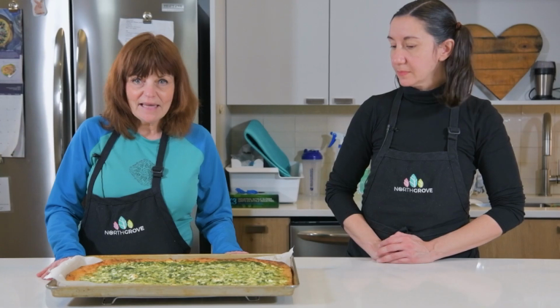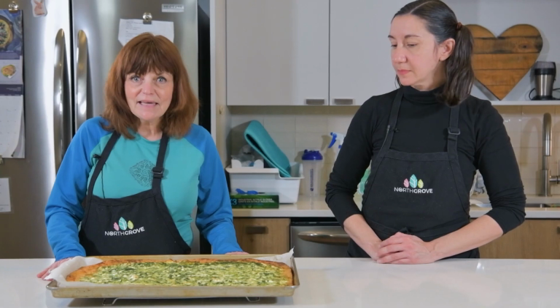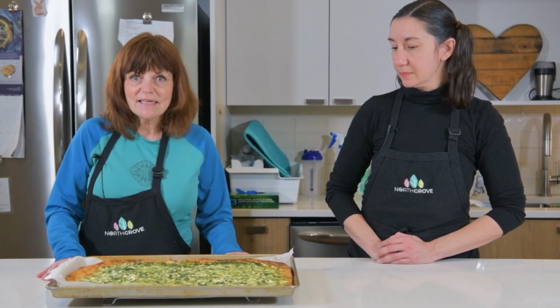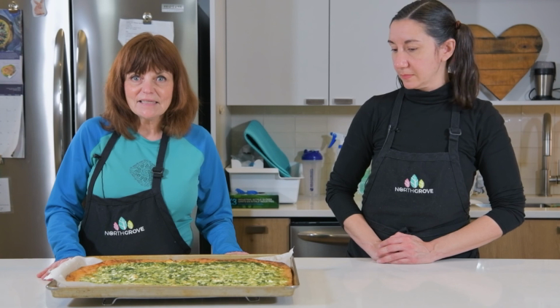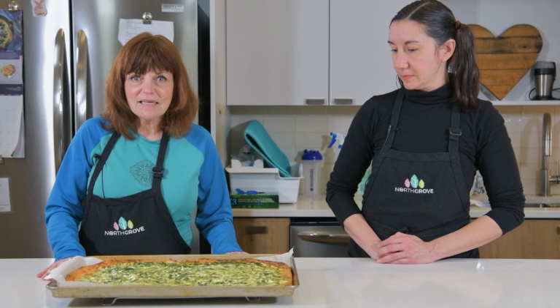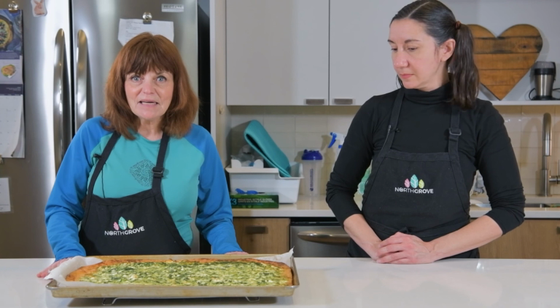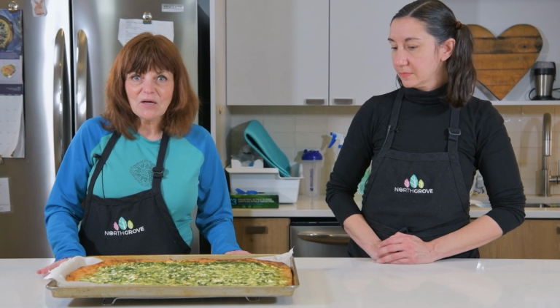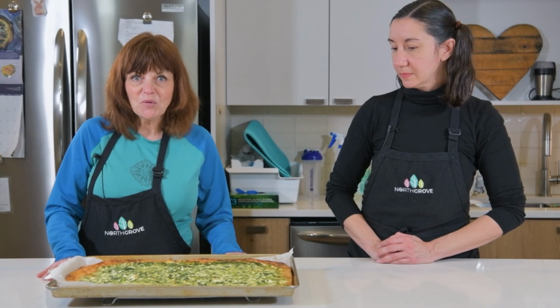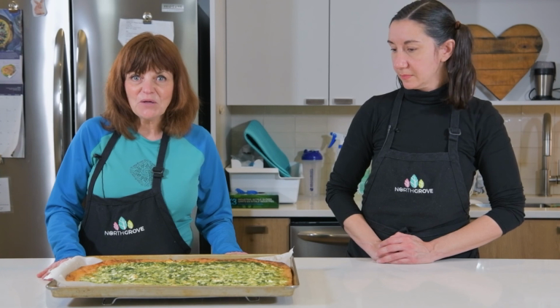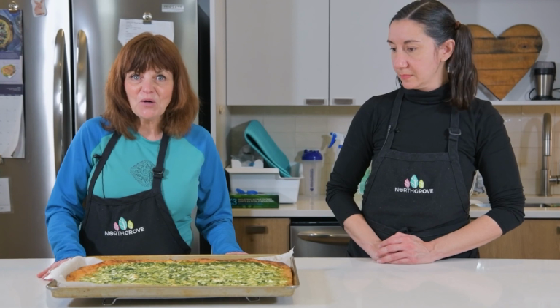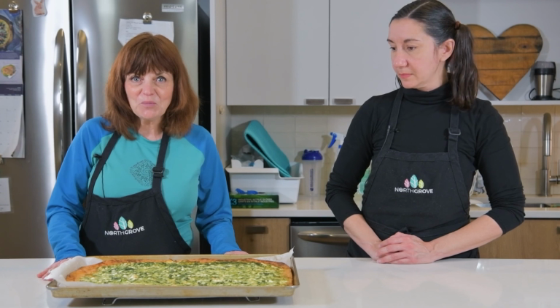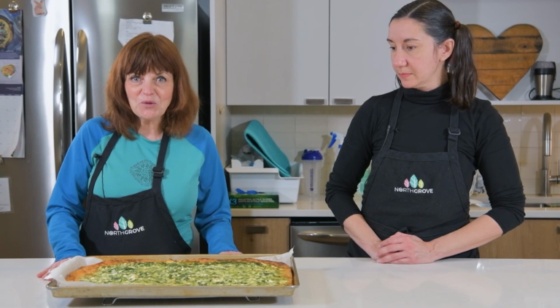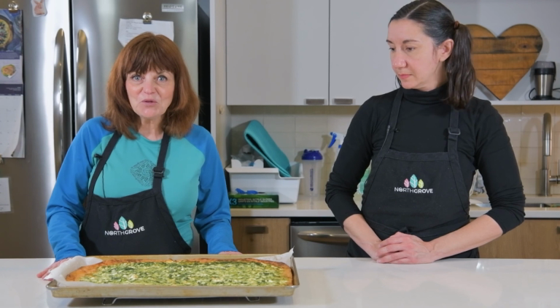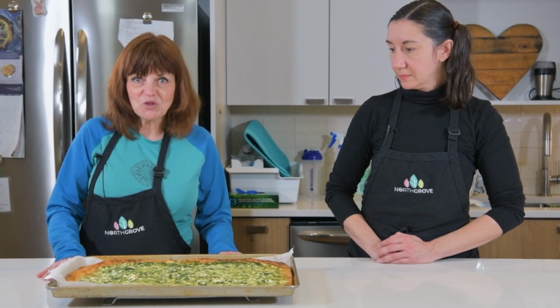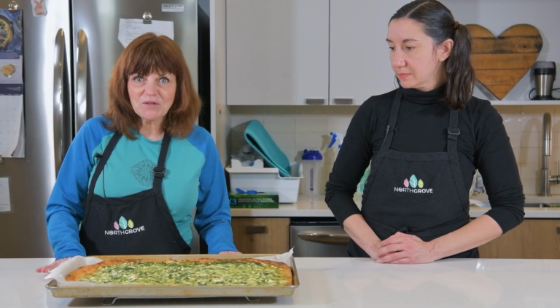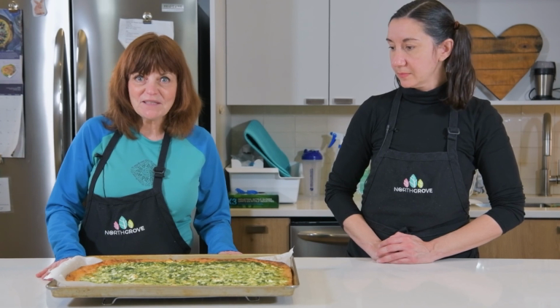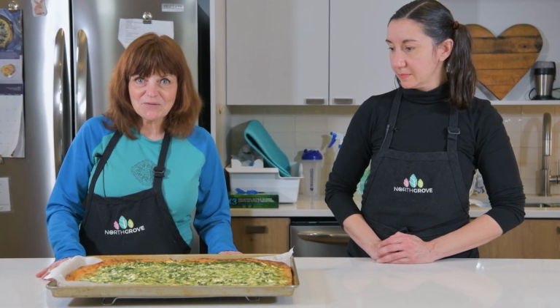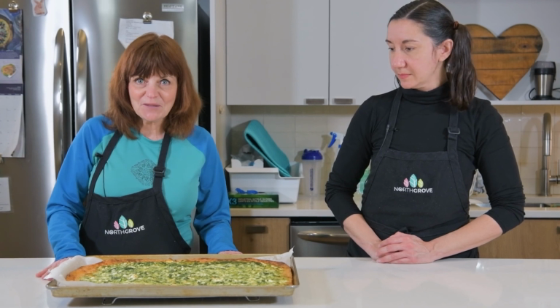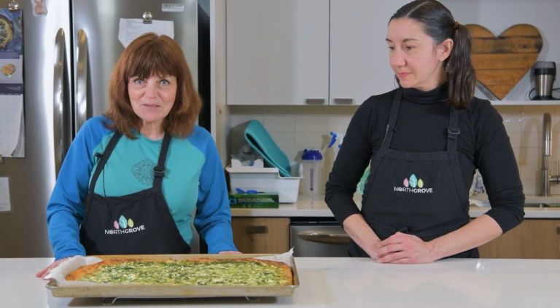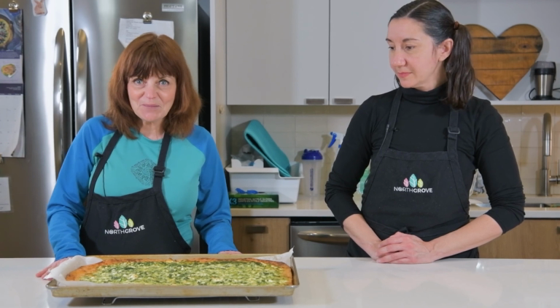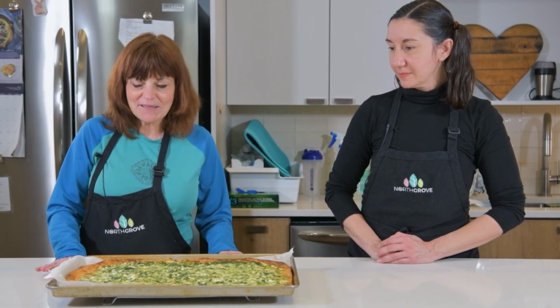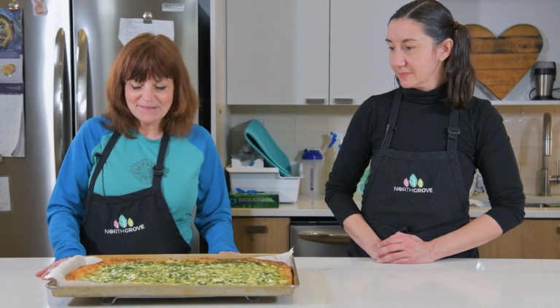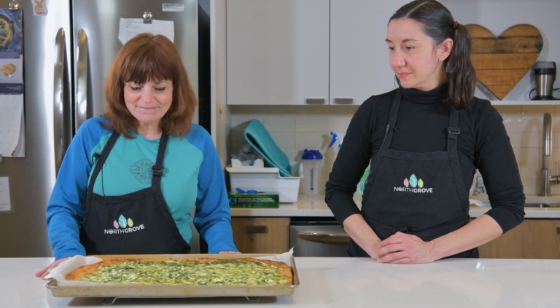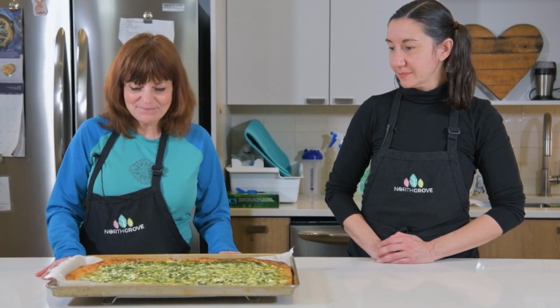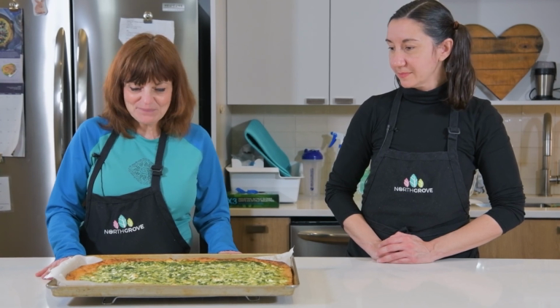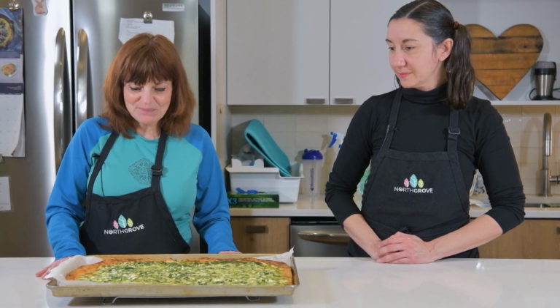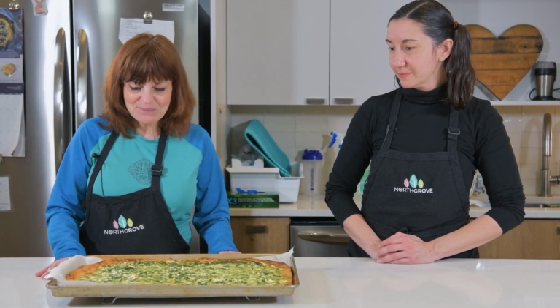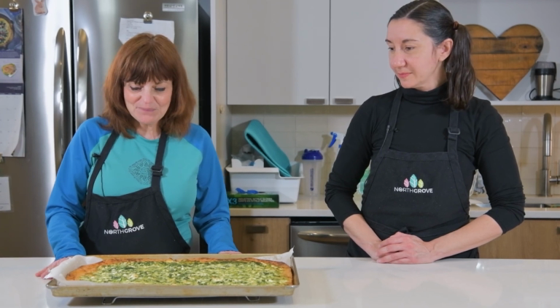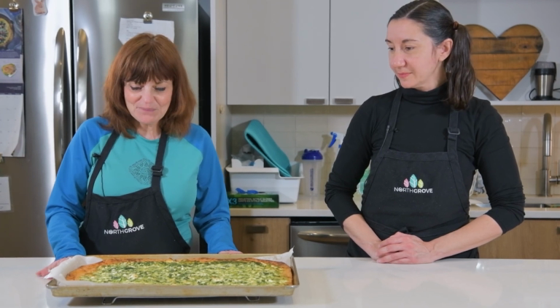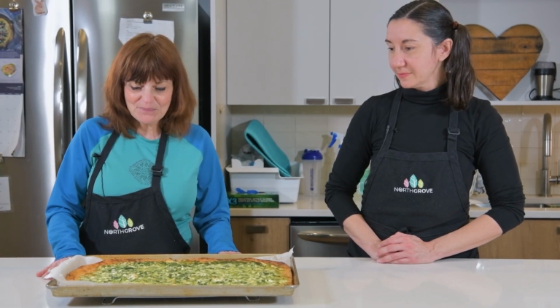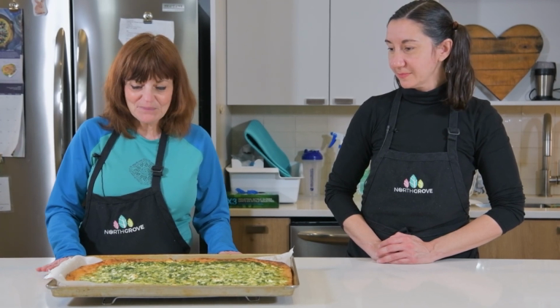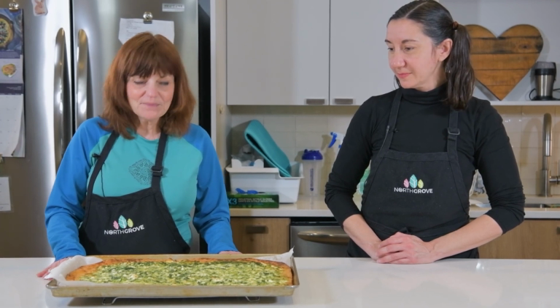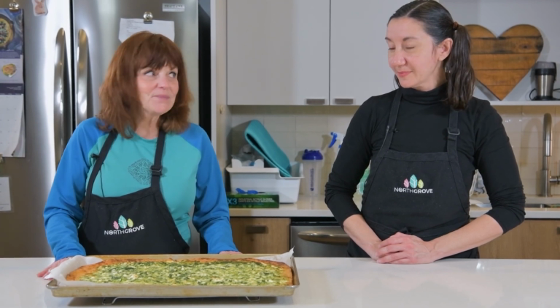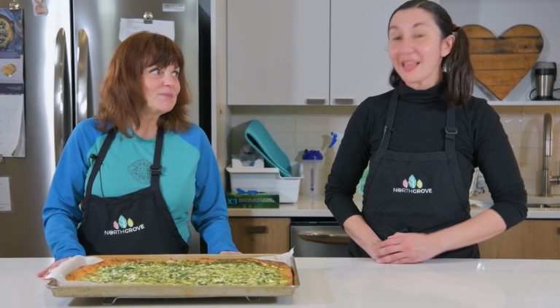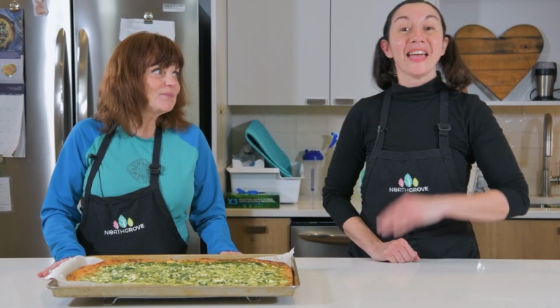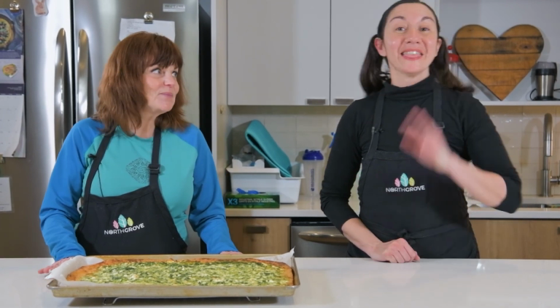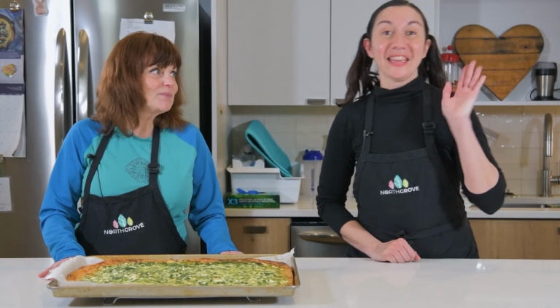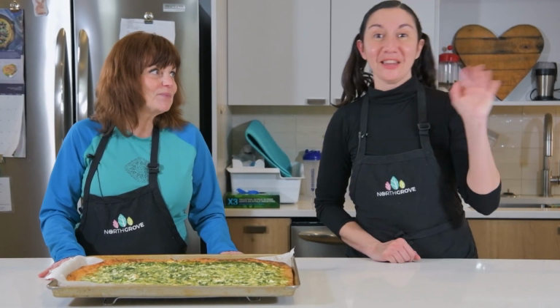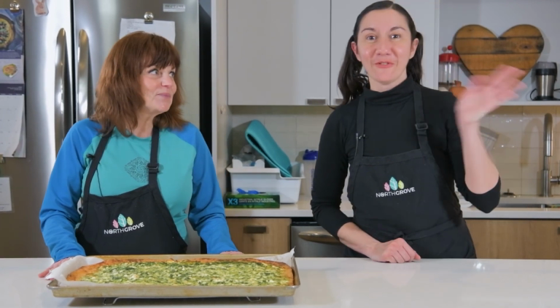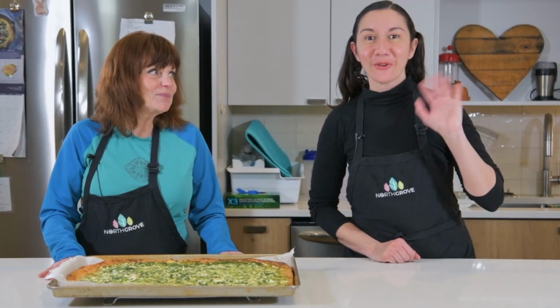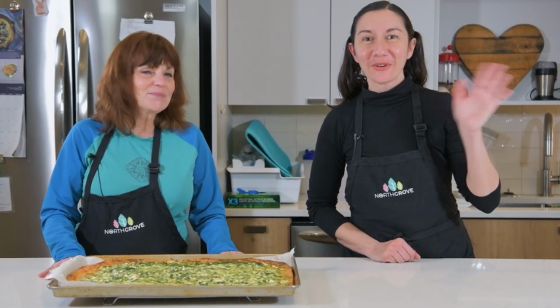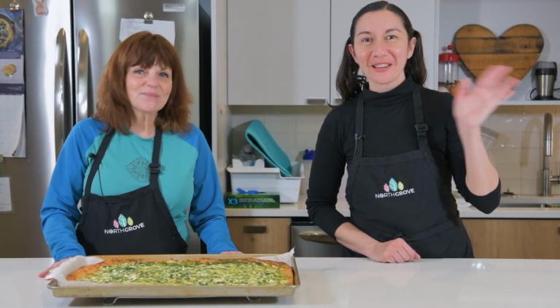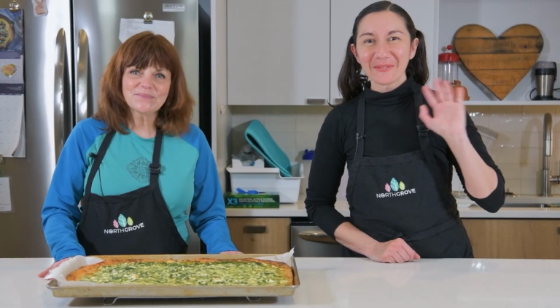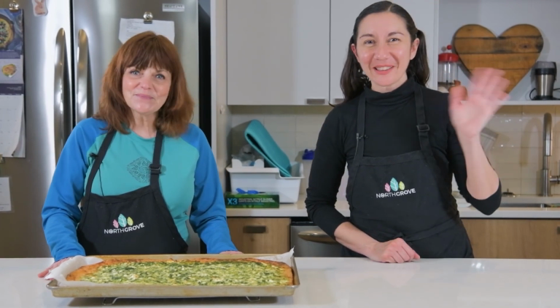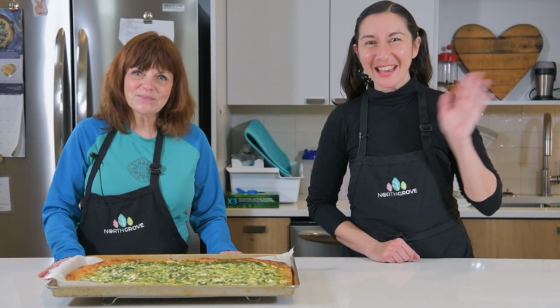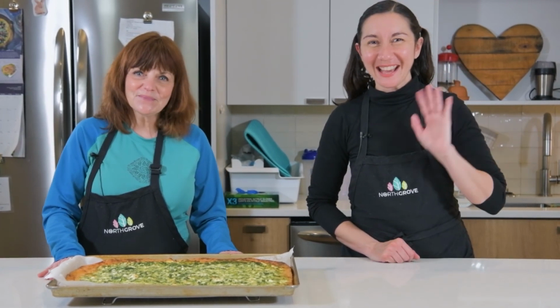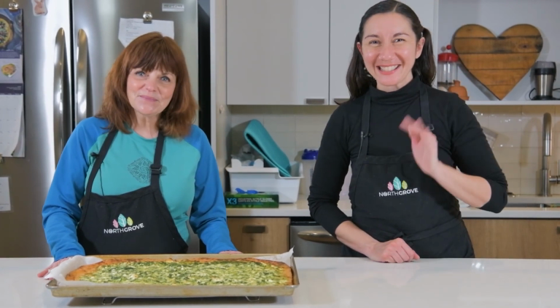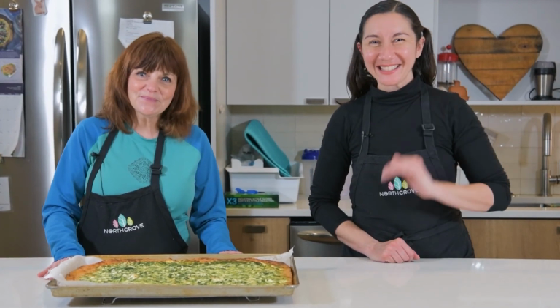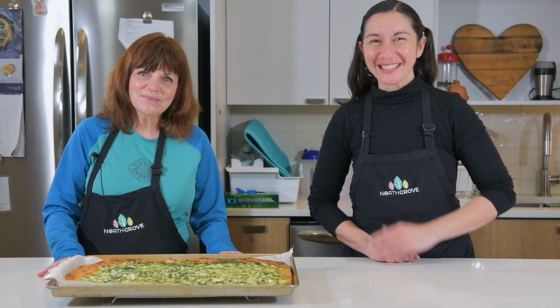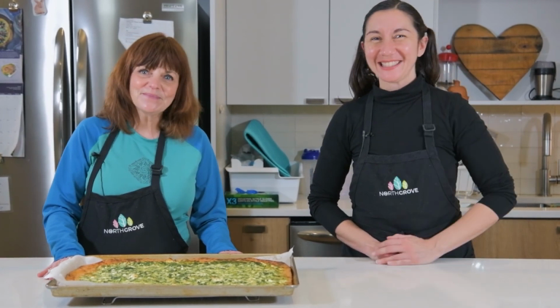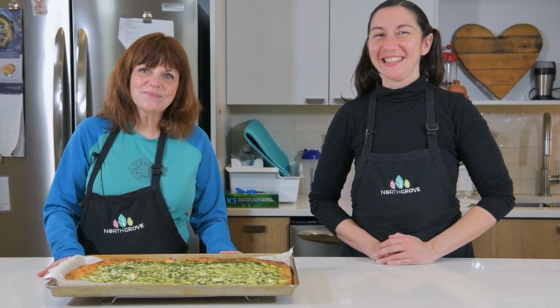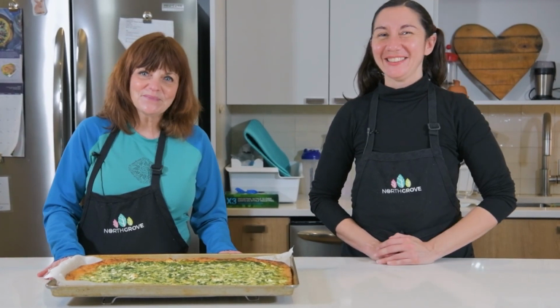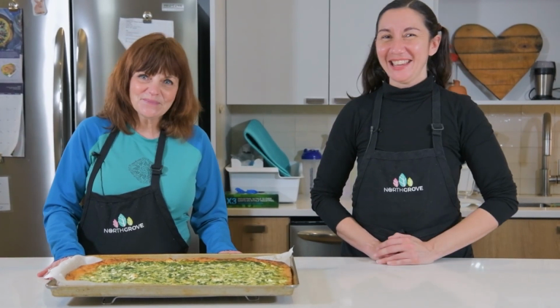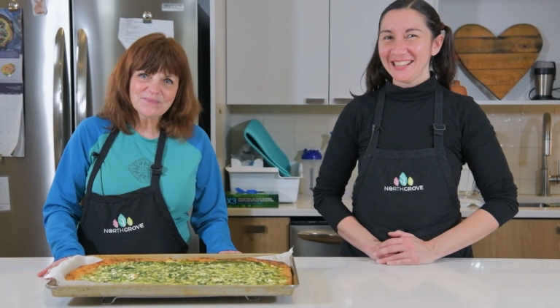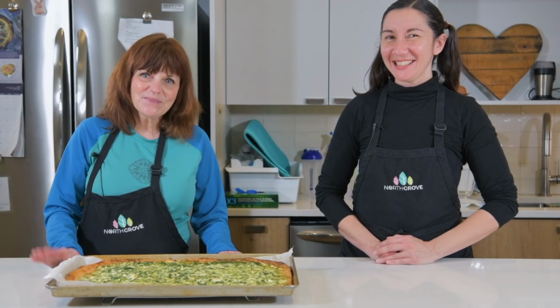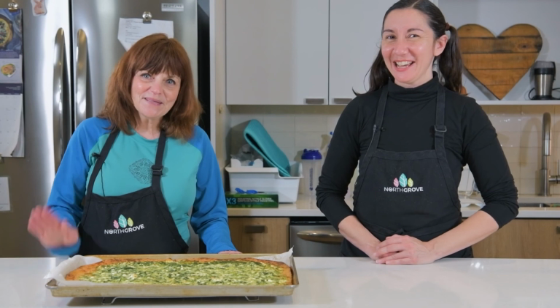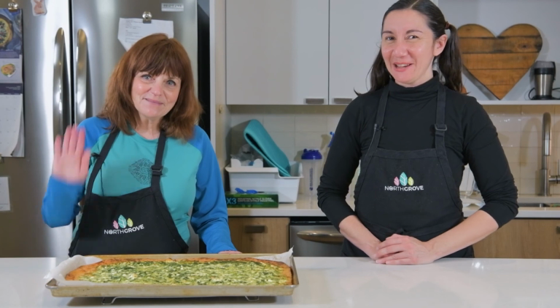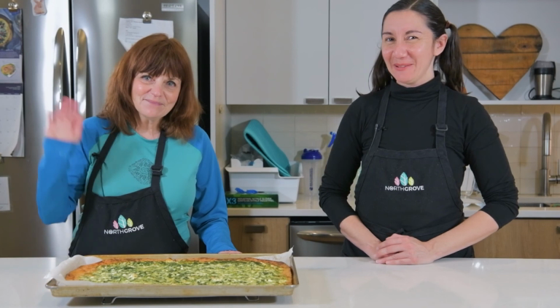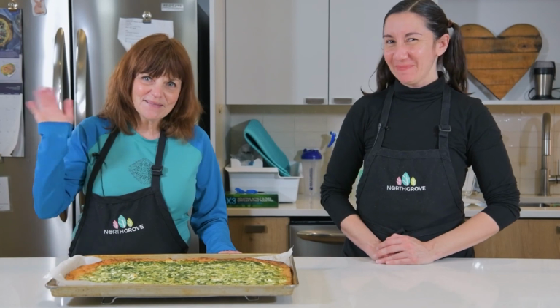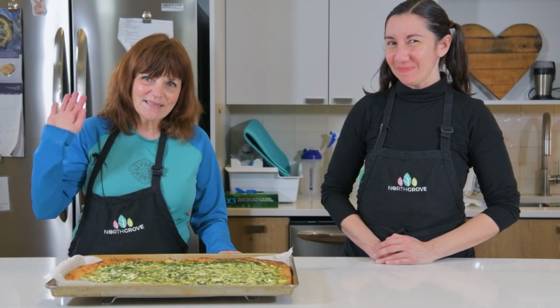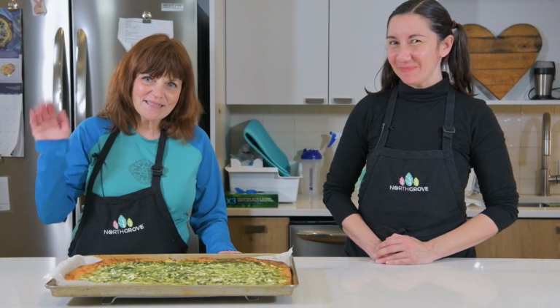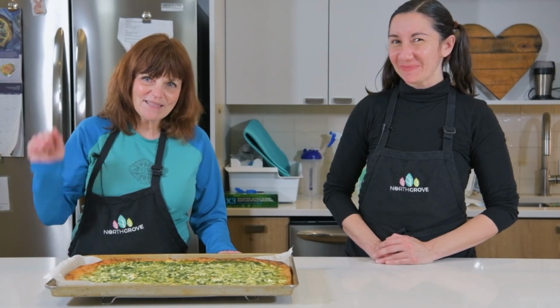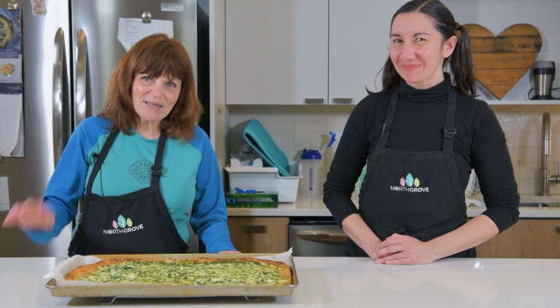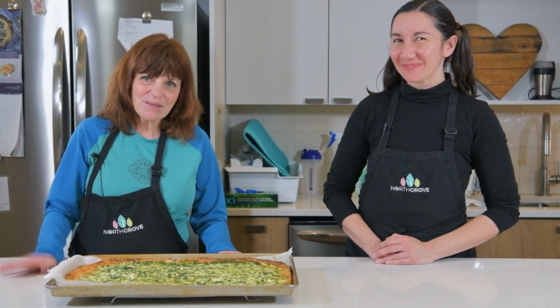We hope you enjoy this recipe. Thank you for cooking with us — see you next time.